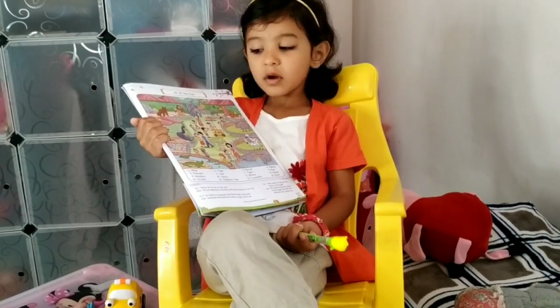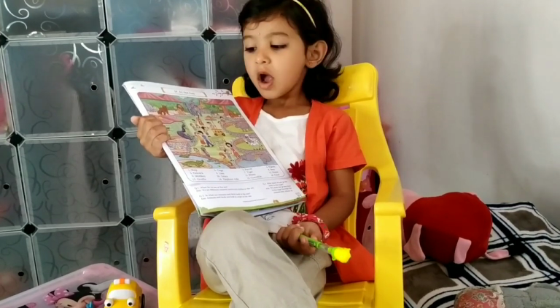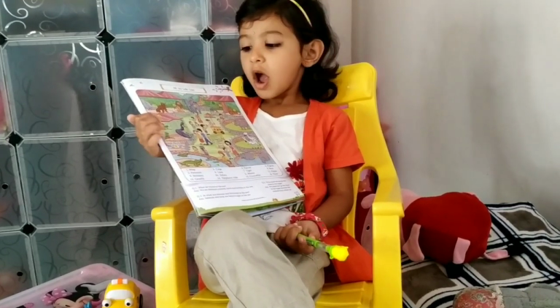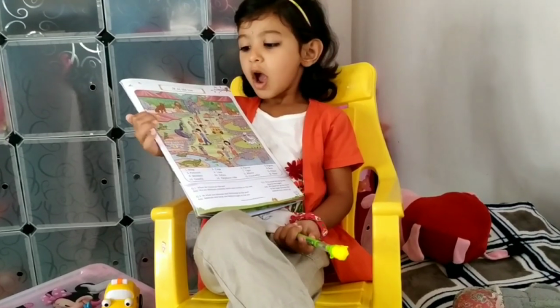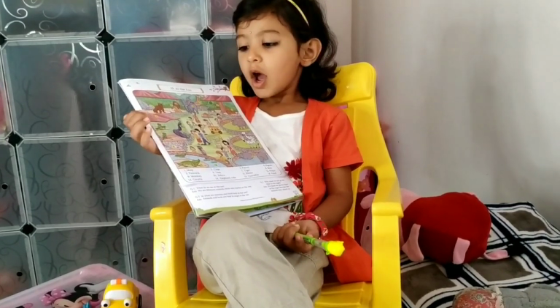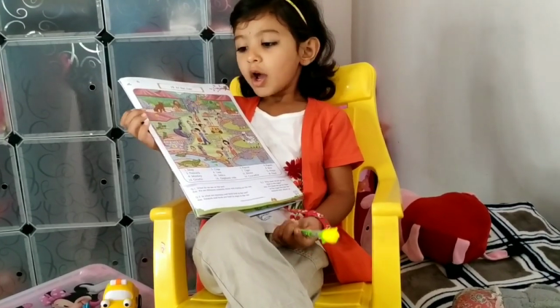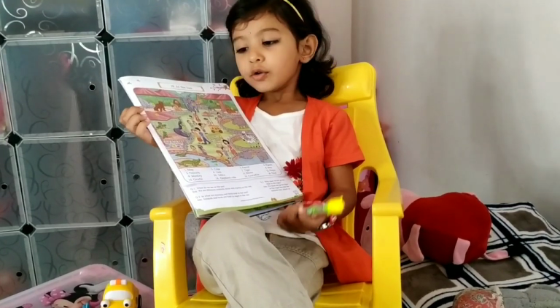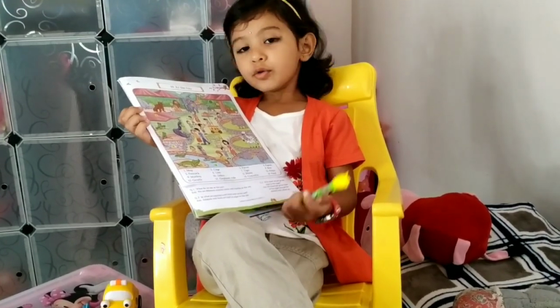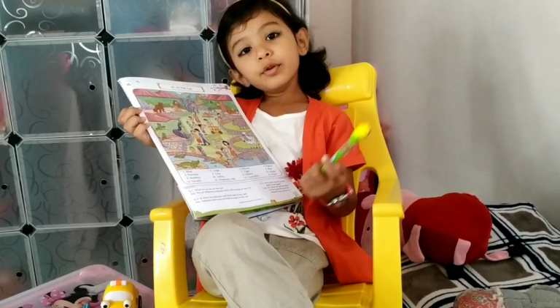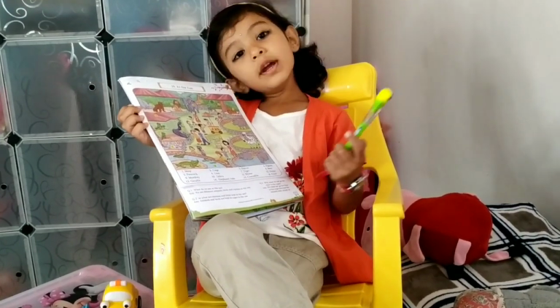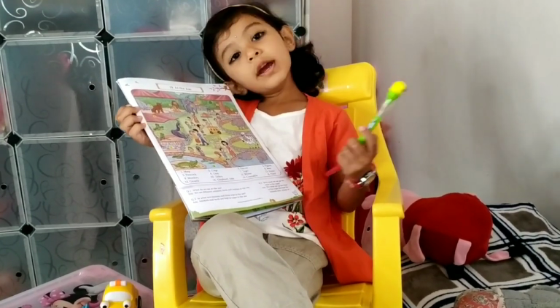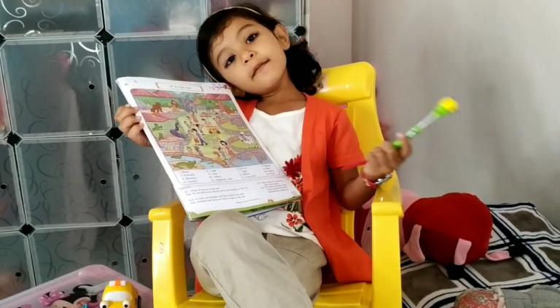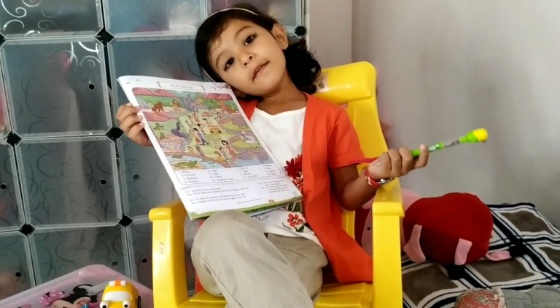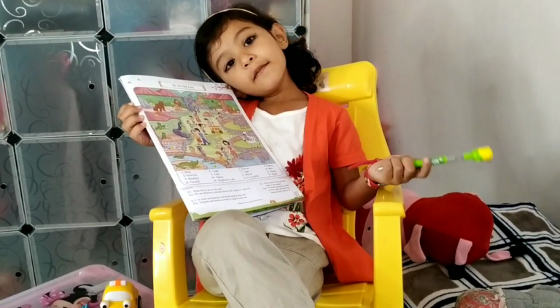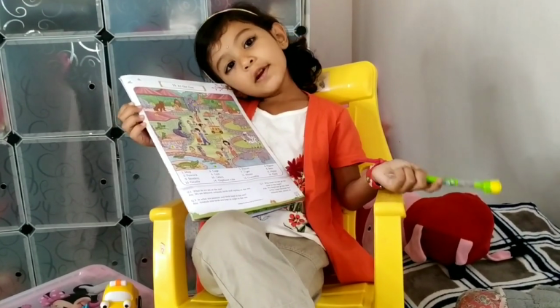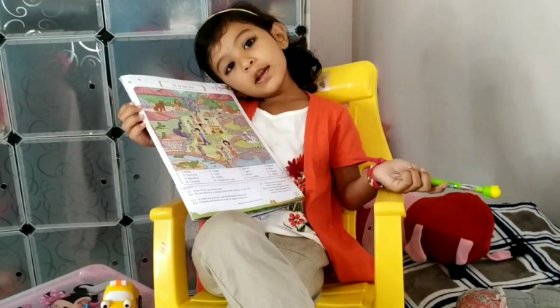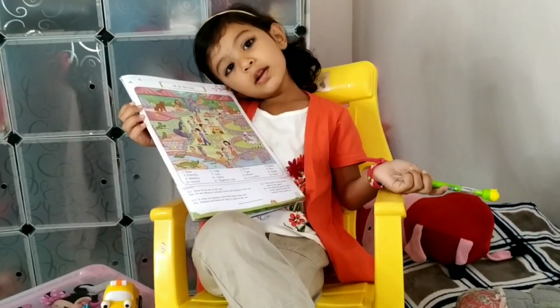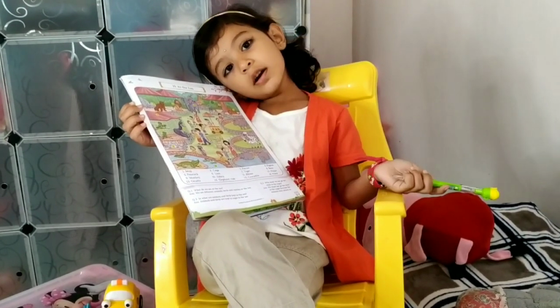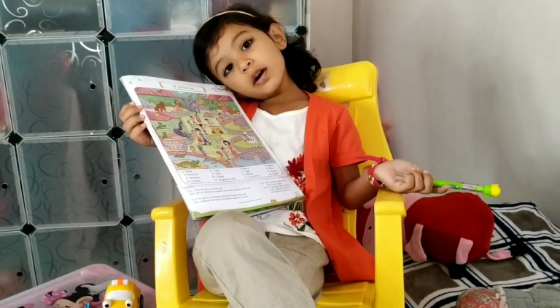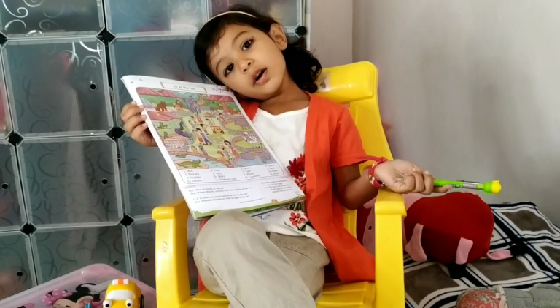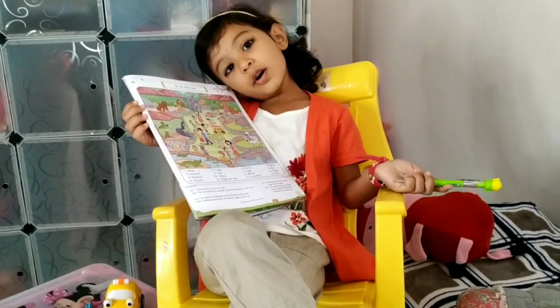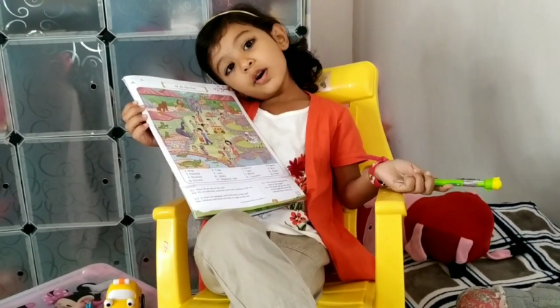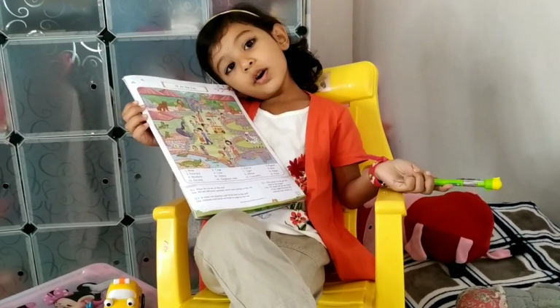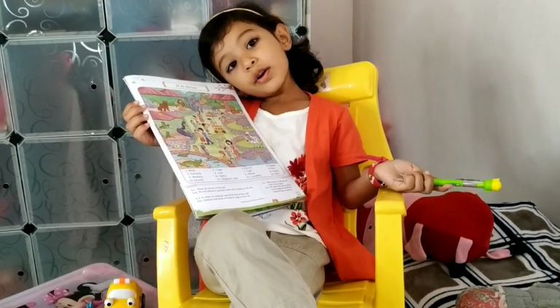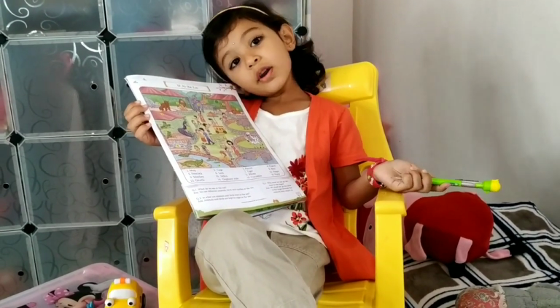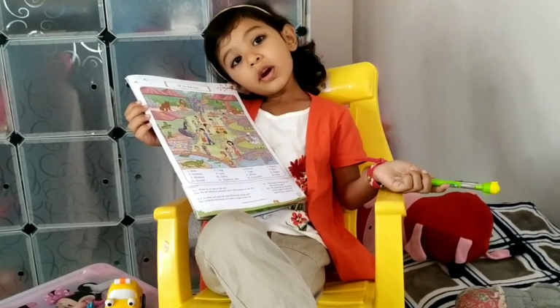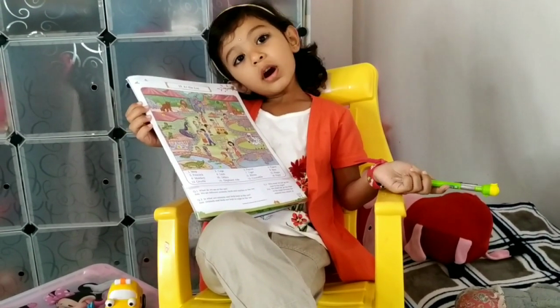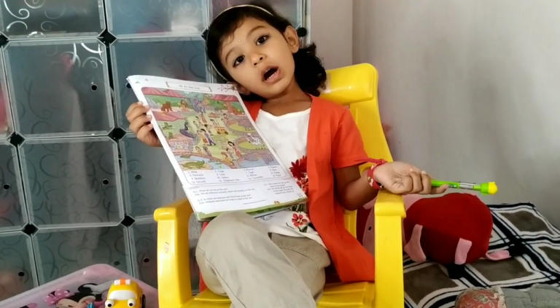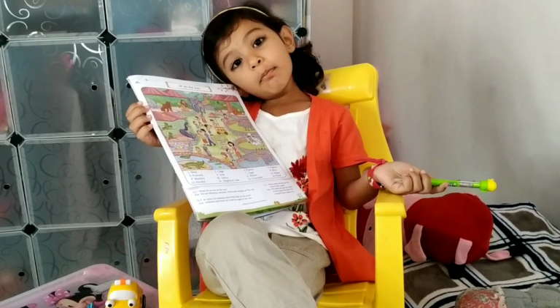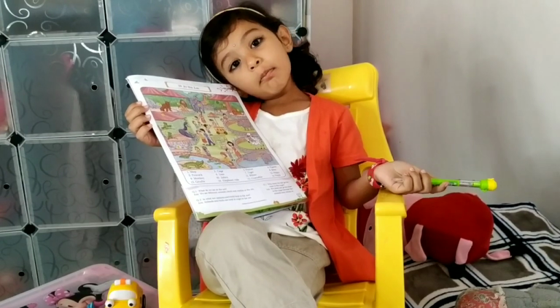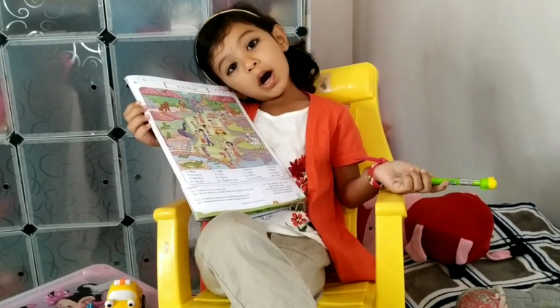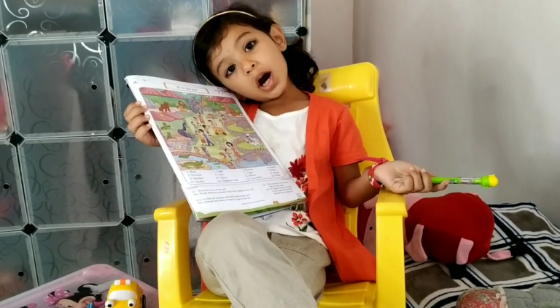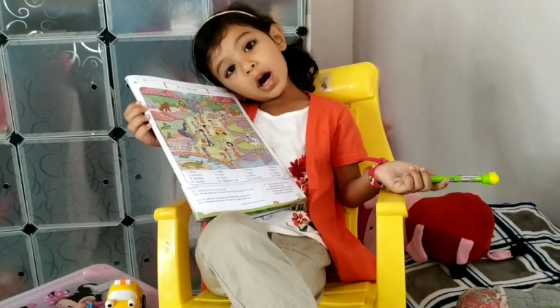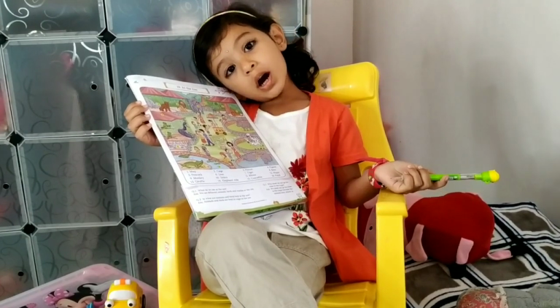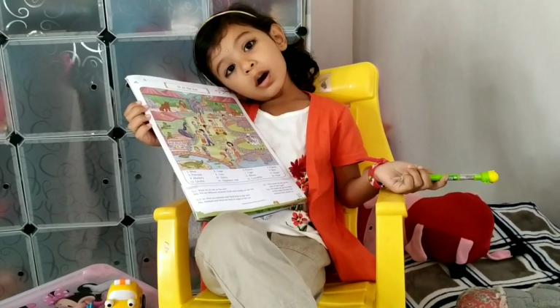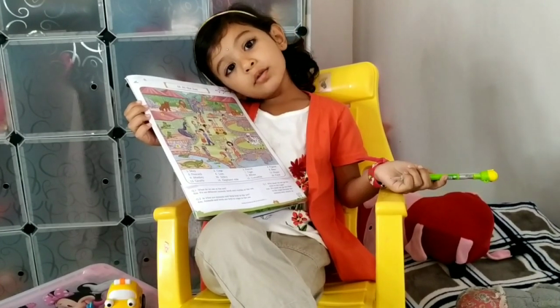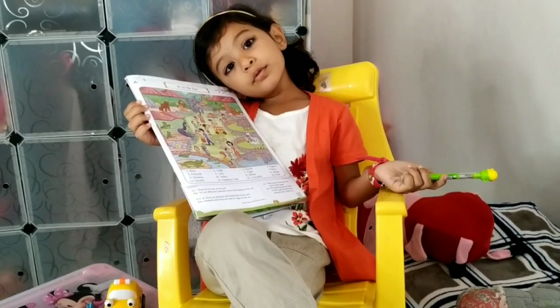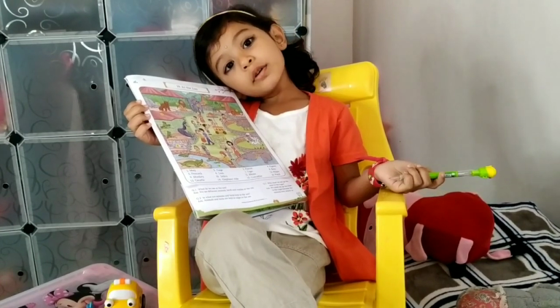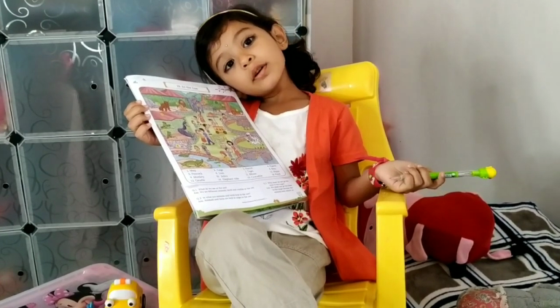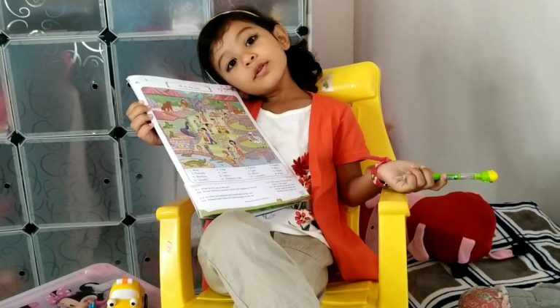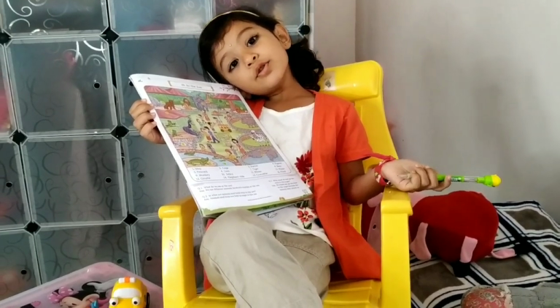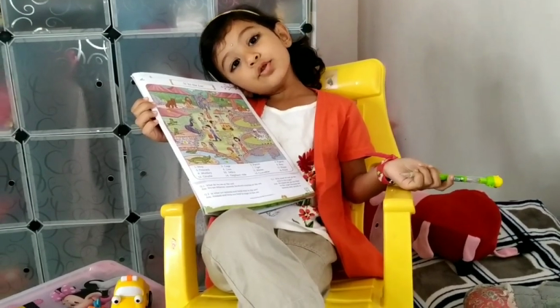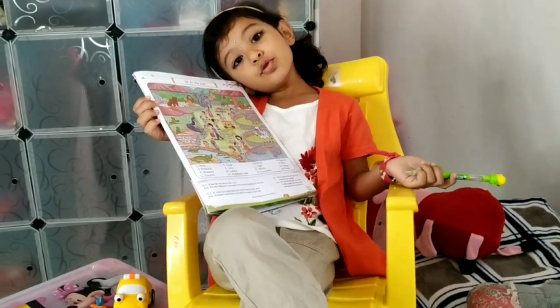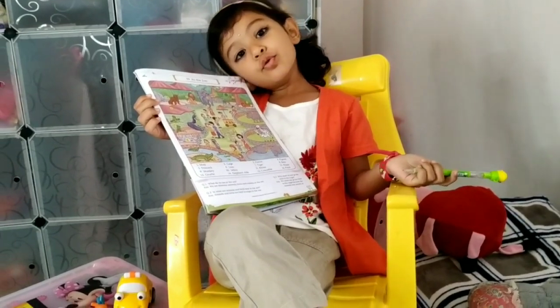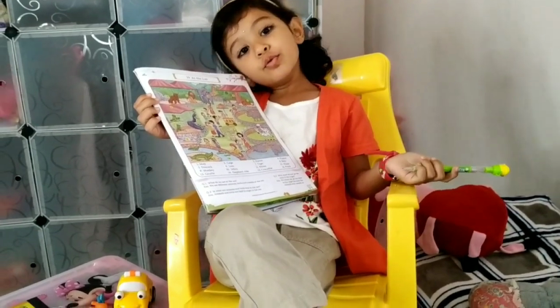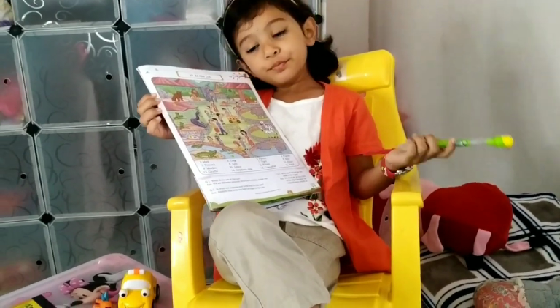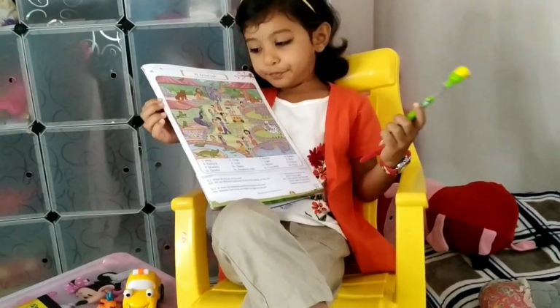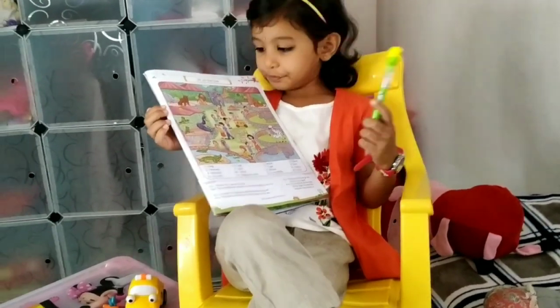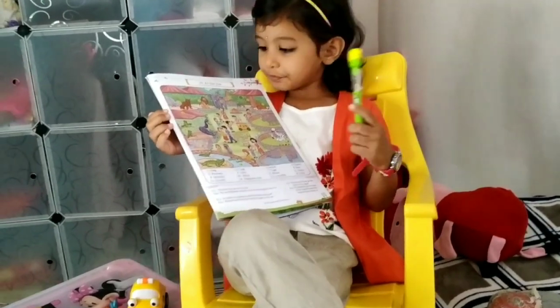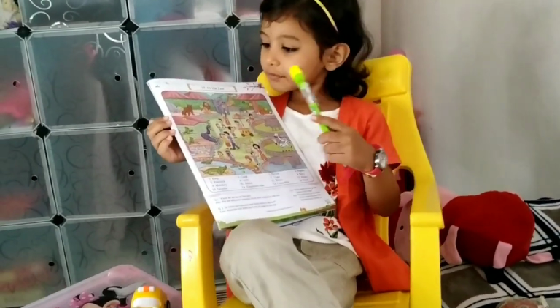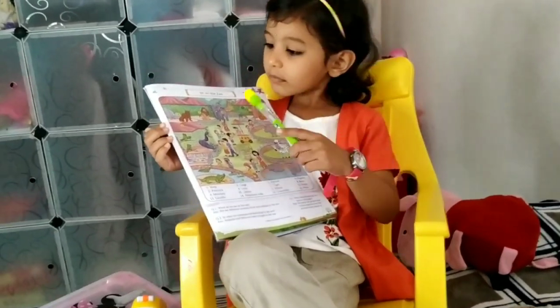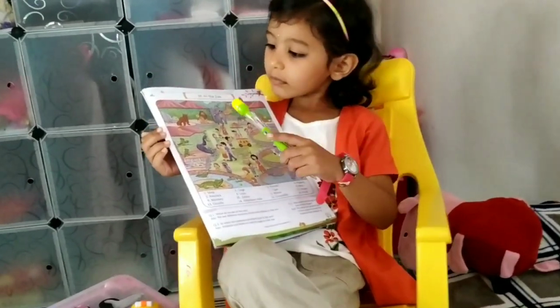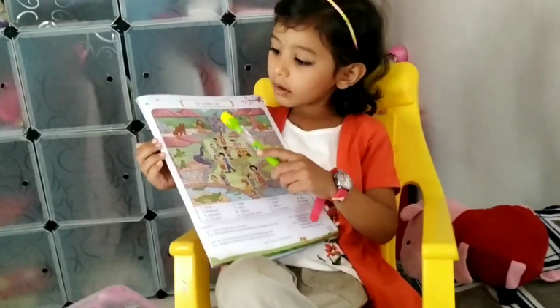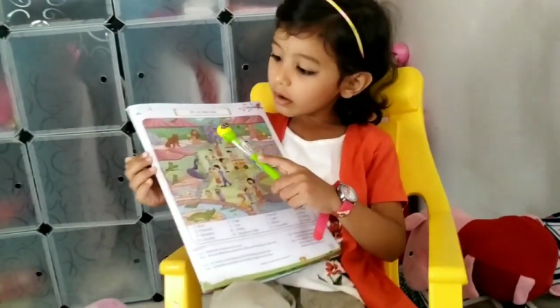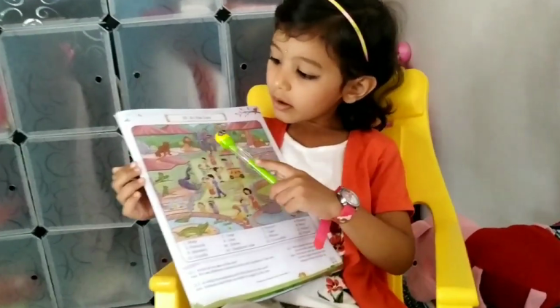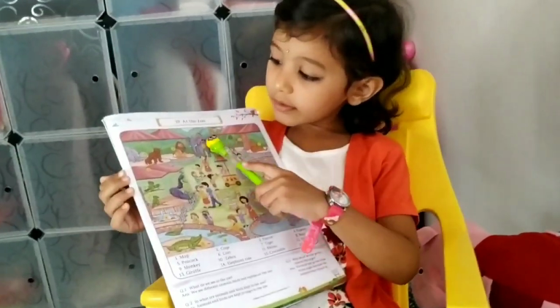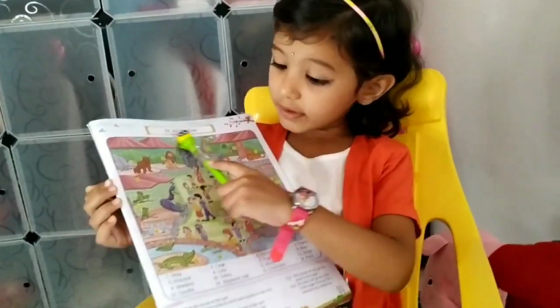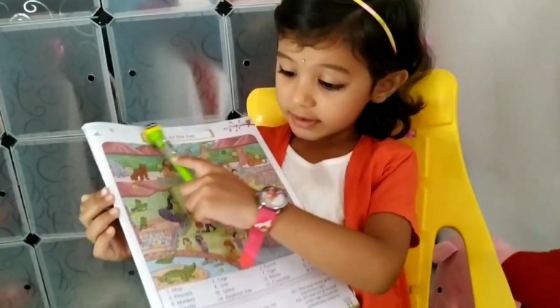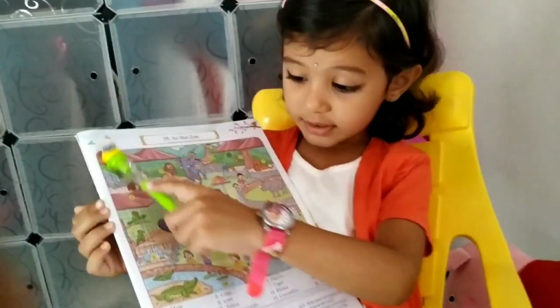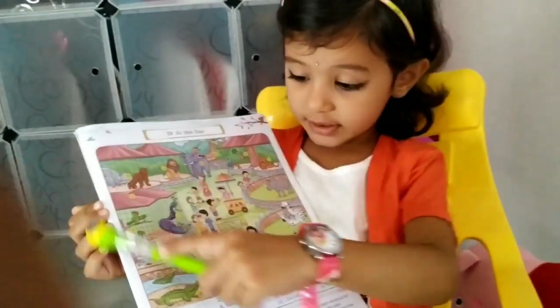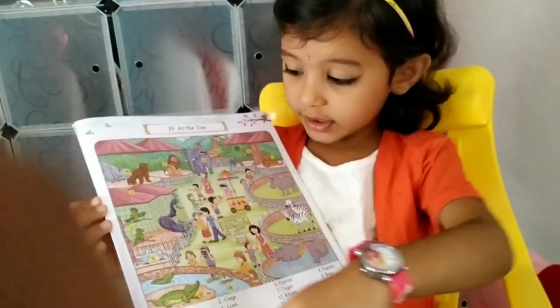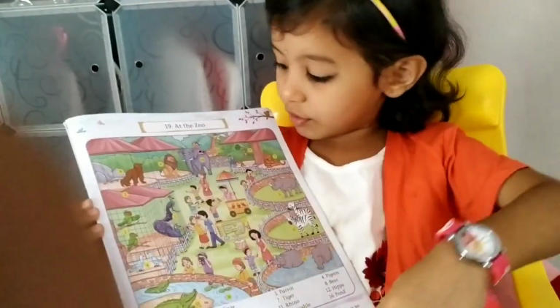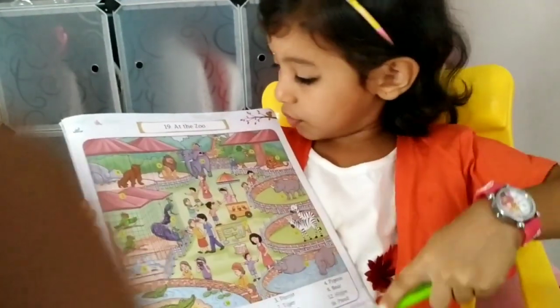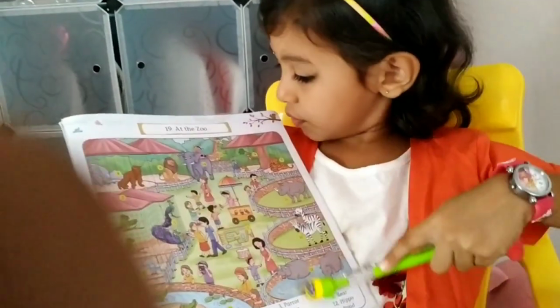Today we will learn about the zoo. This is a zoo.